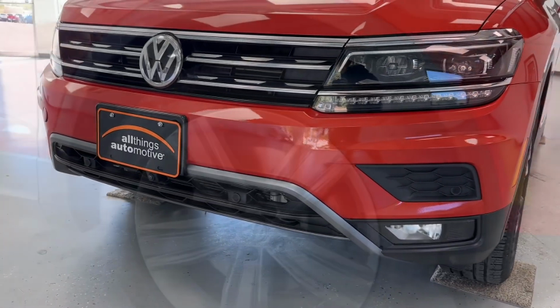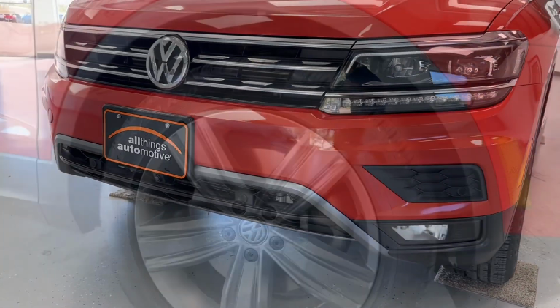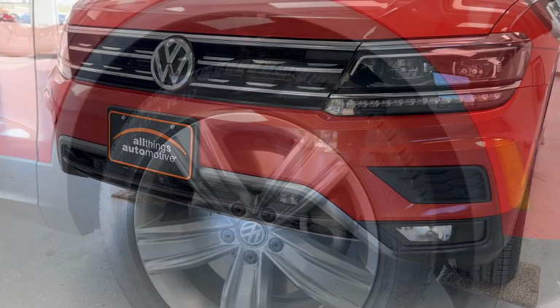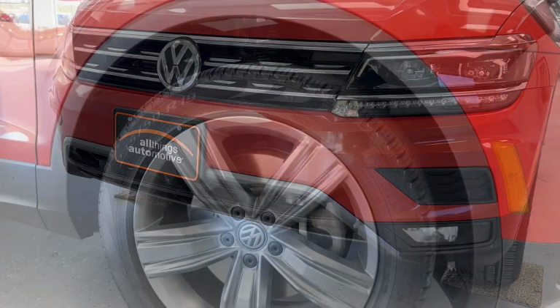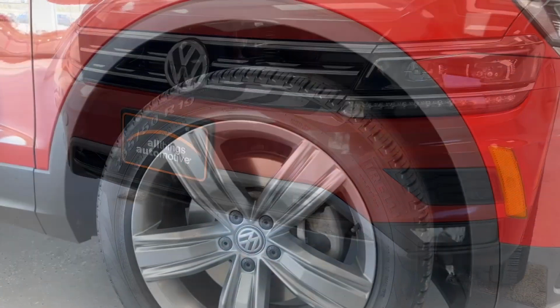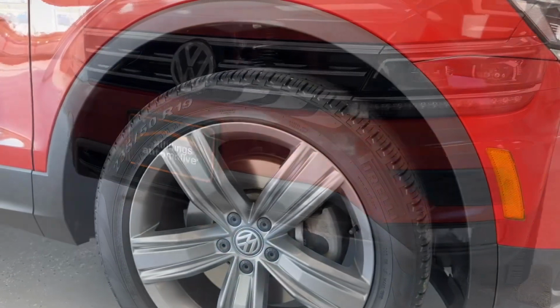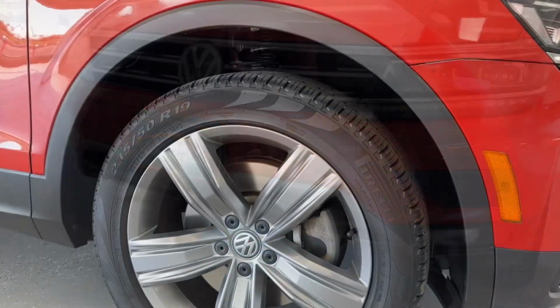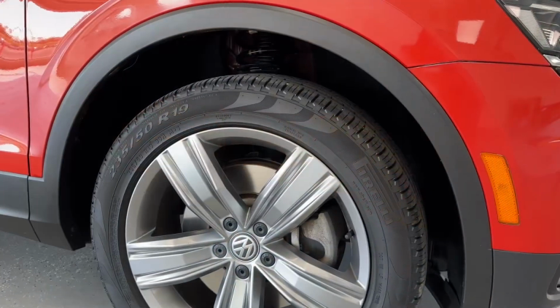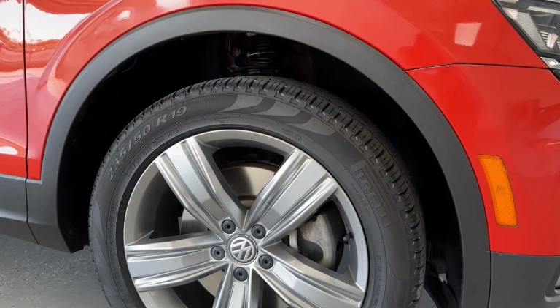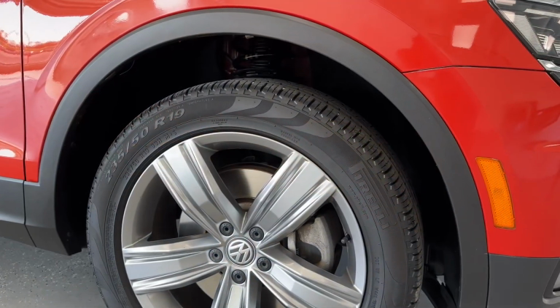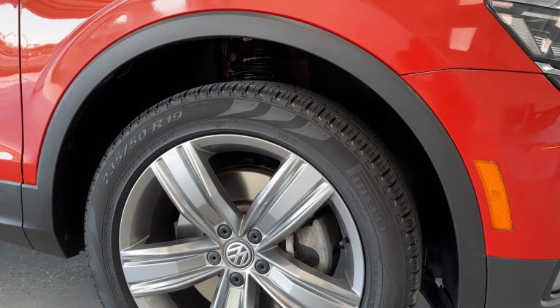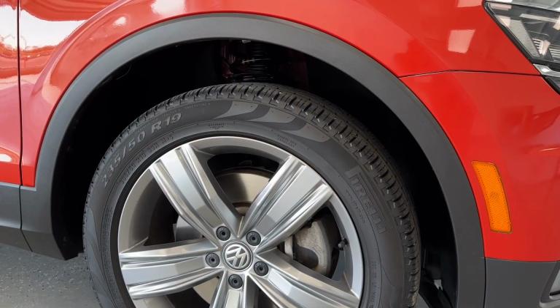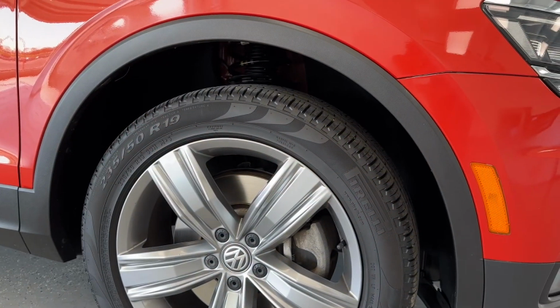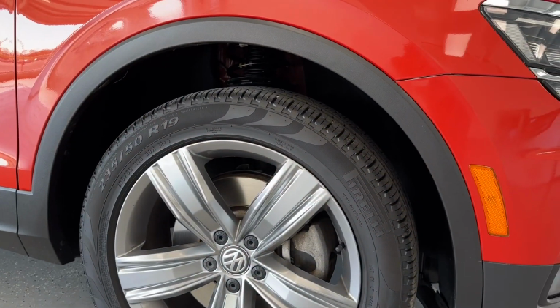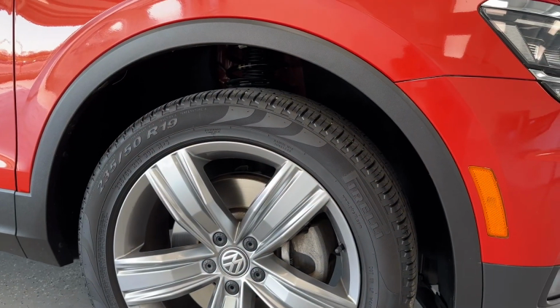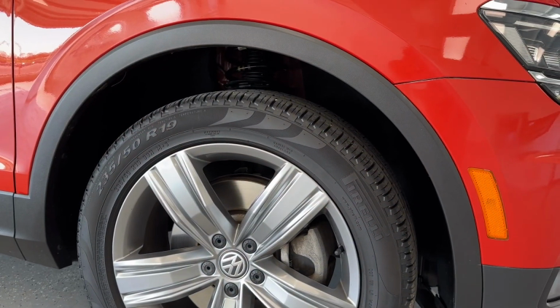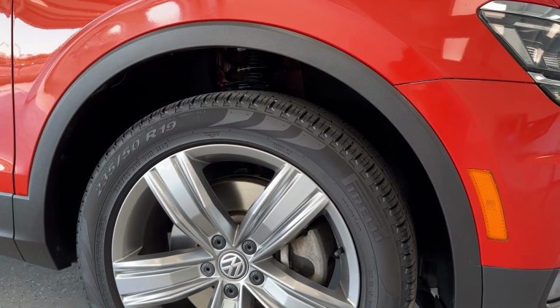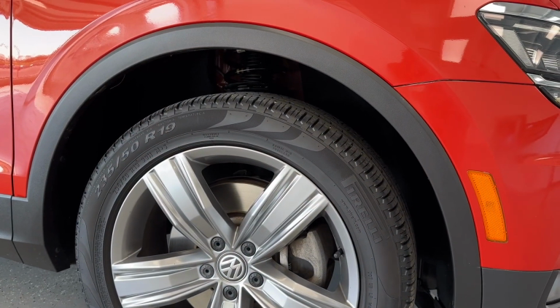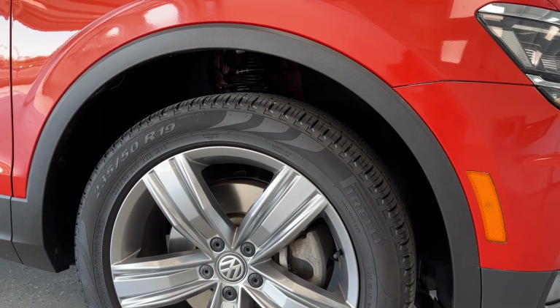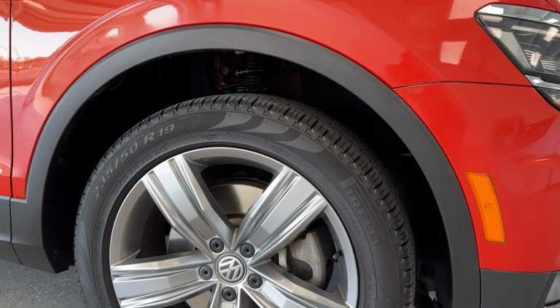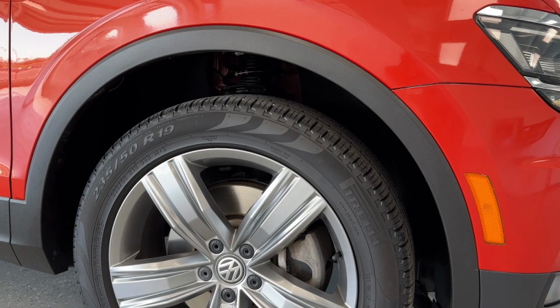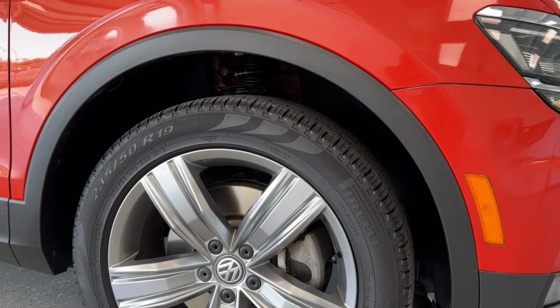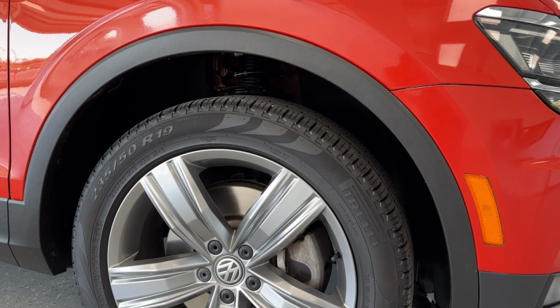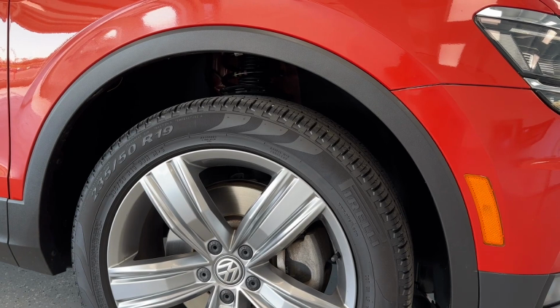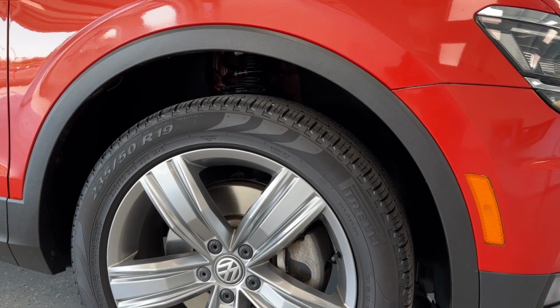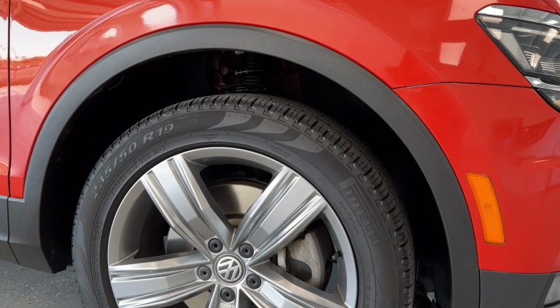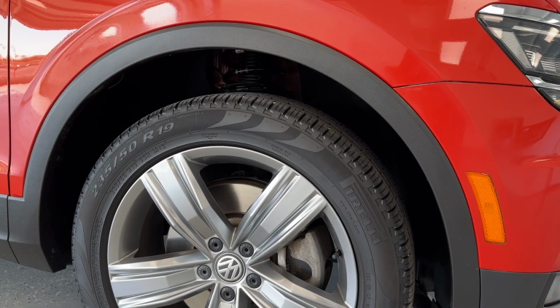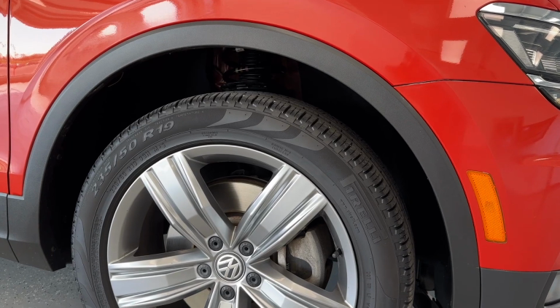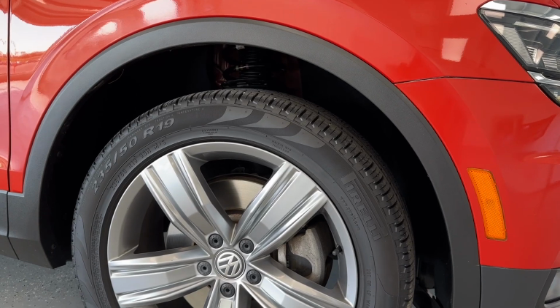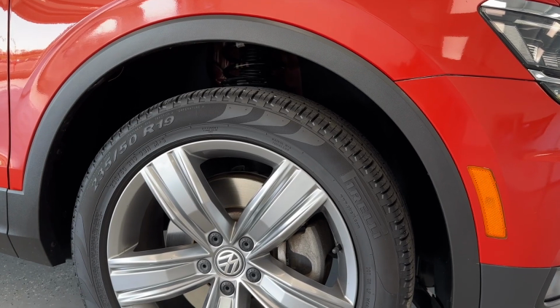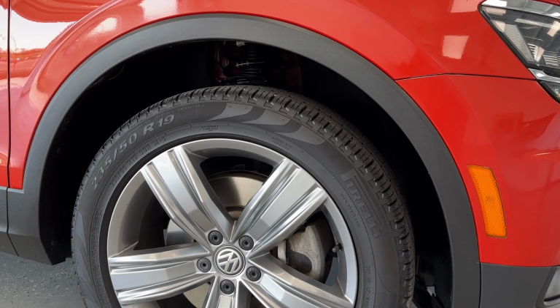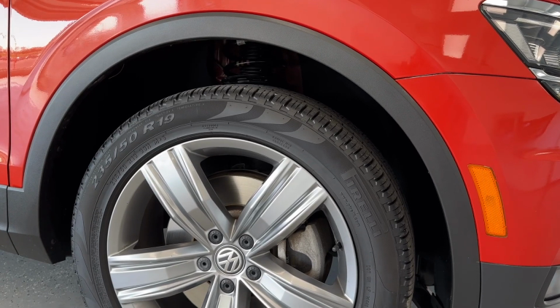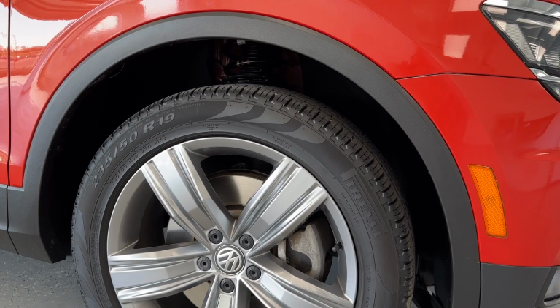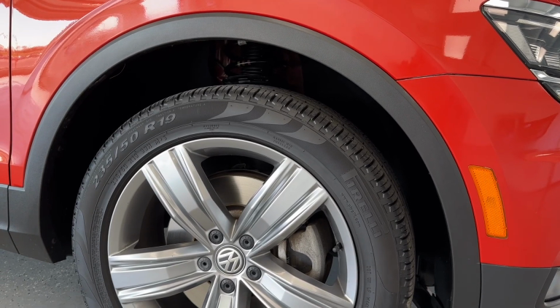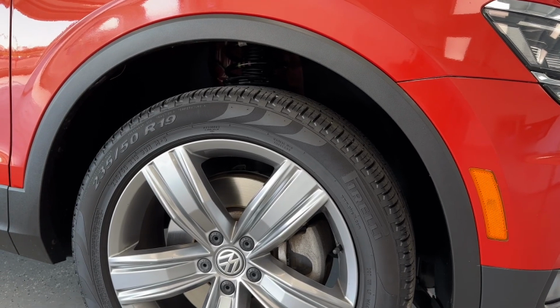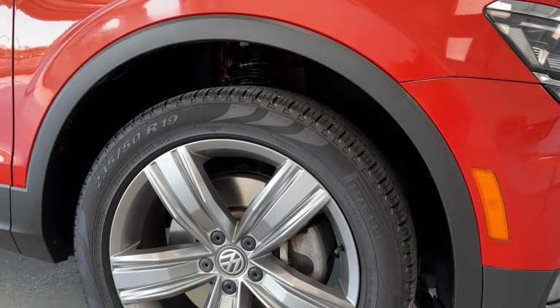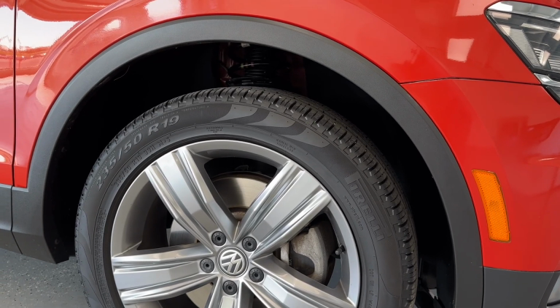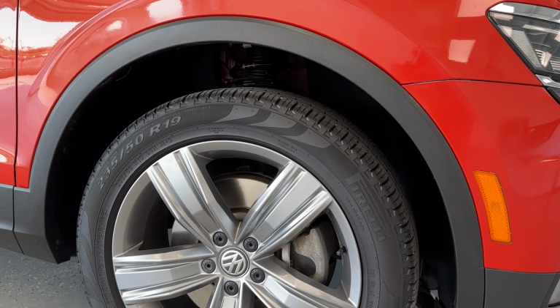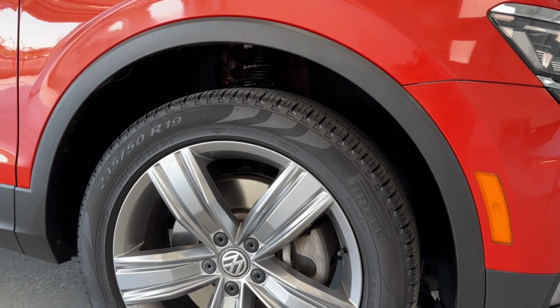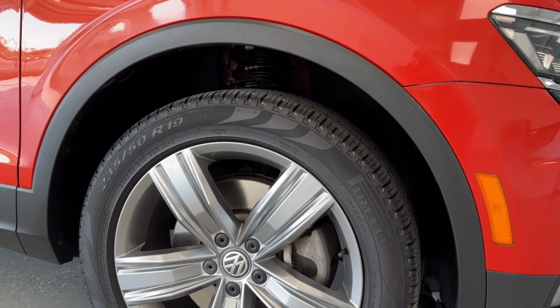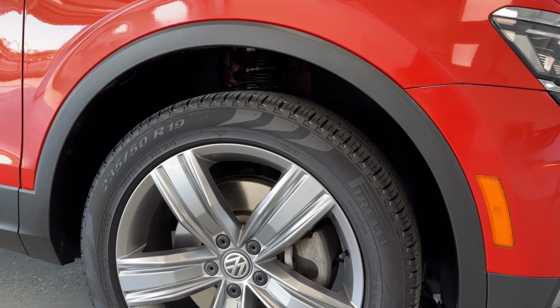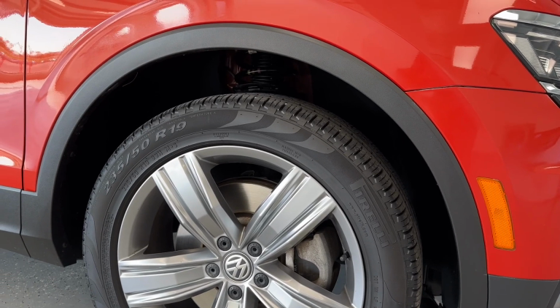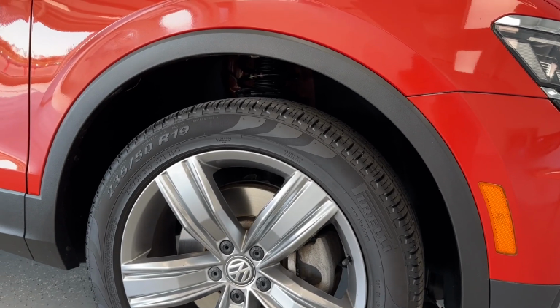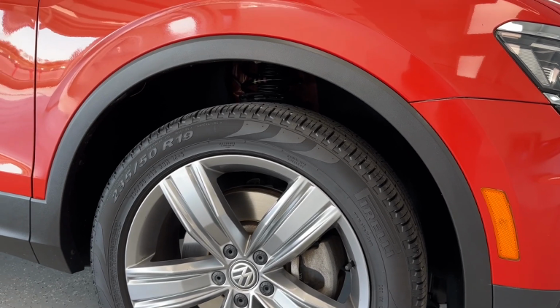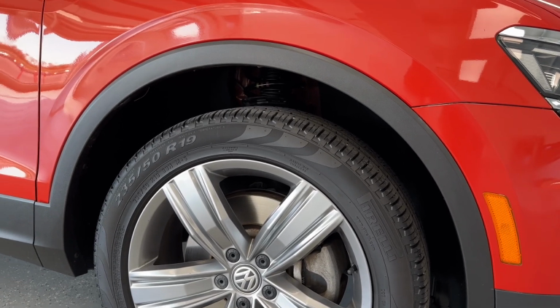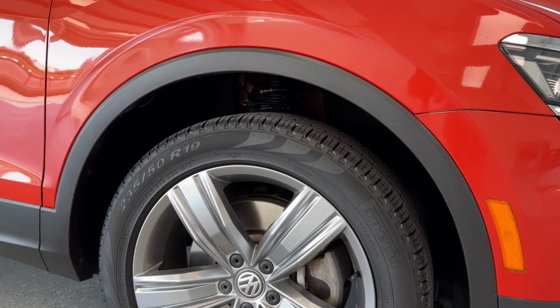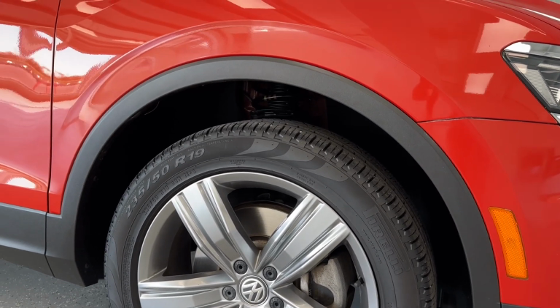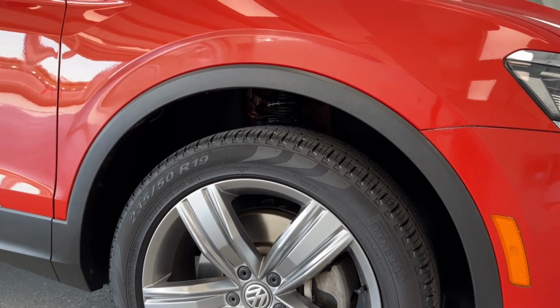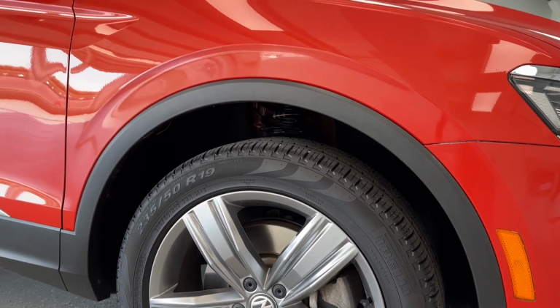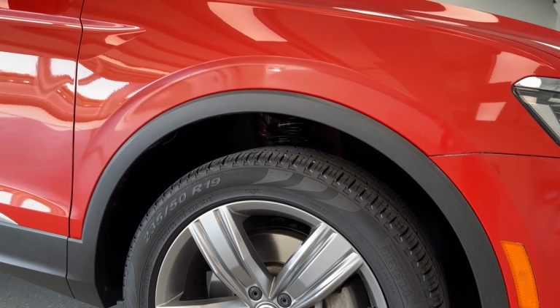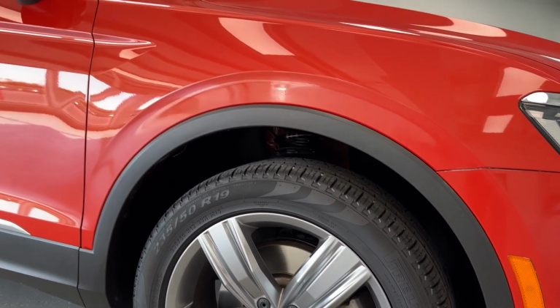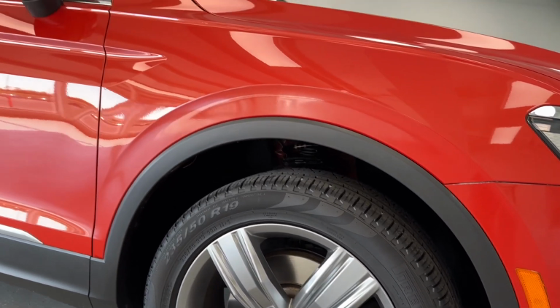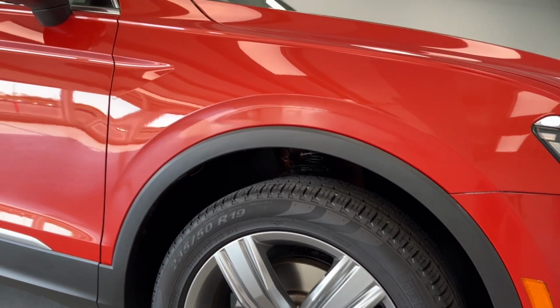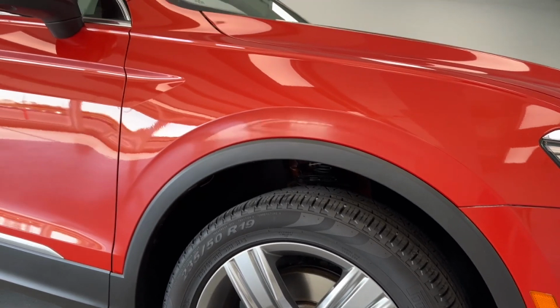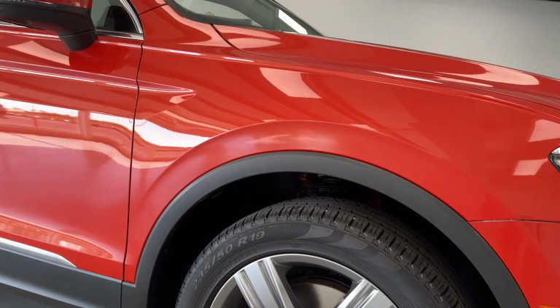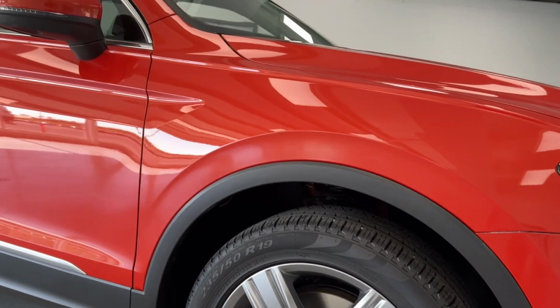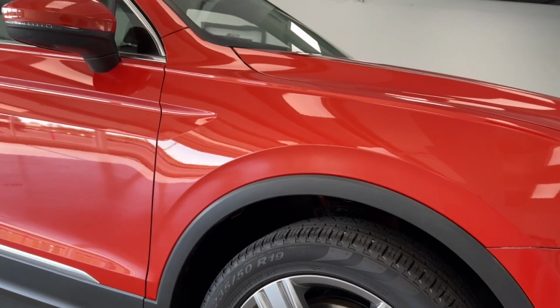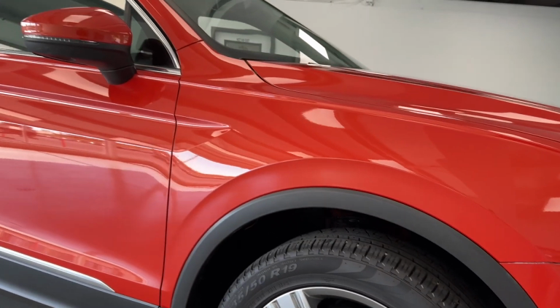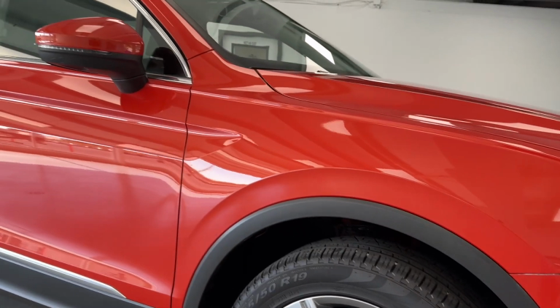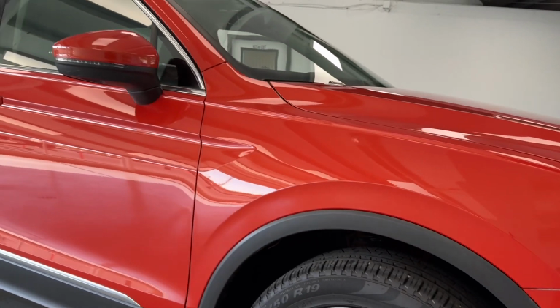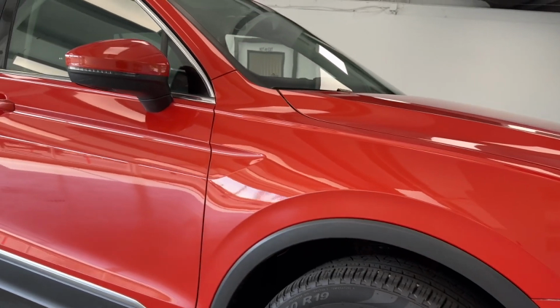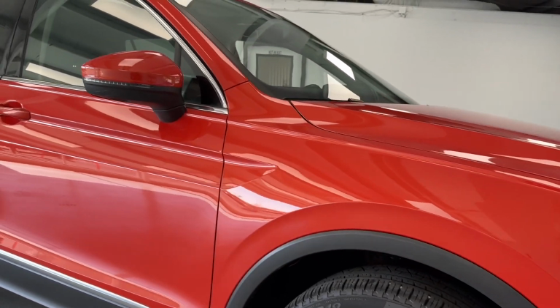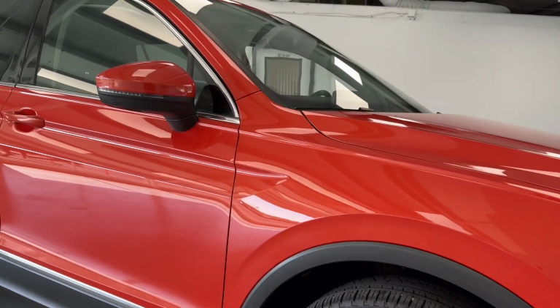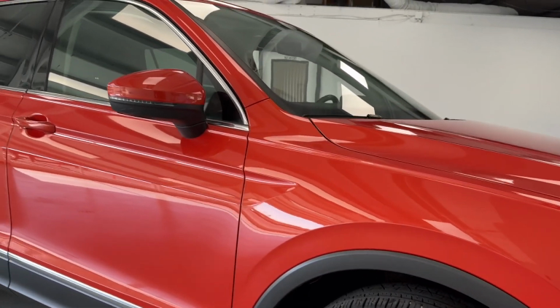Making our way around to the wheel and tire setup, you can see that 19-inch alloy wheel wrapped up in a like-new tire, and we'll get to the exact tread depth here in just a moment.